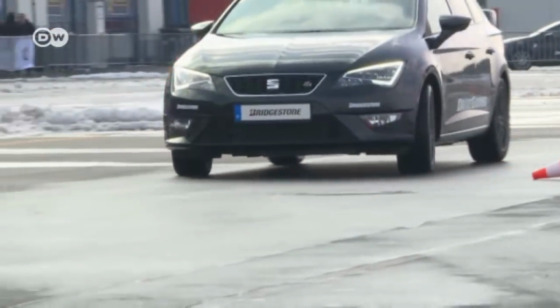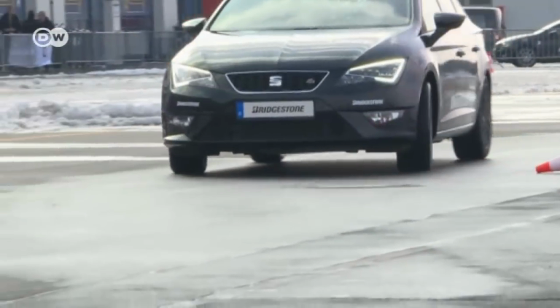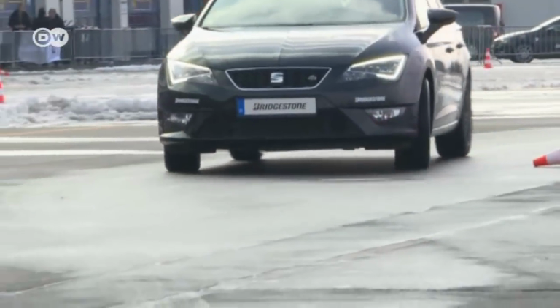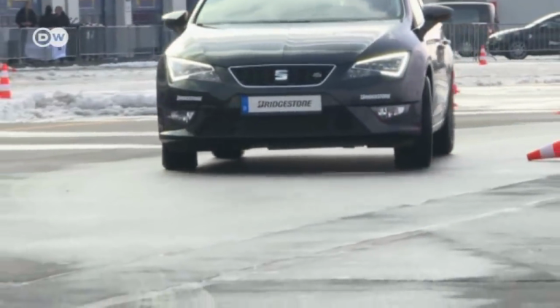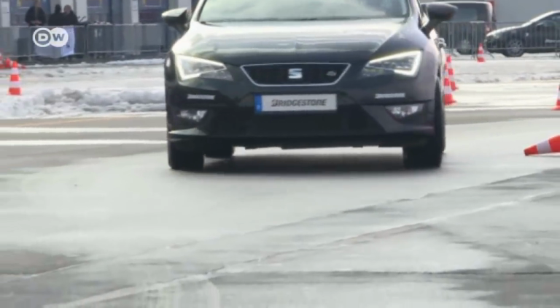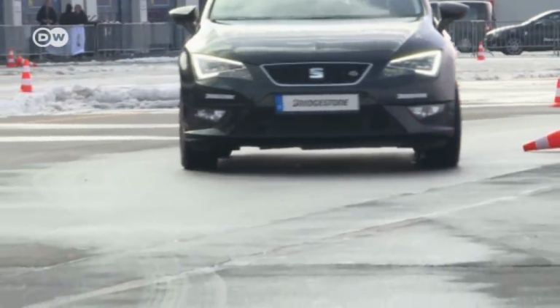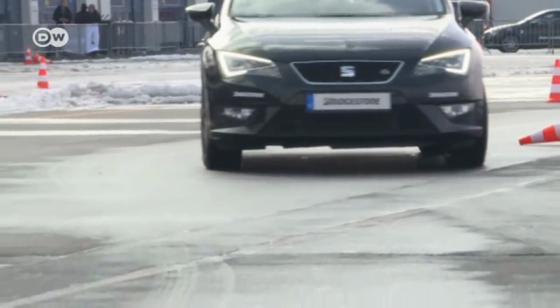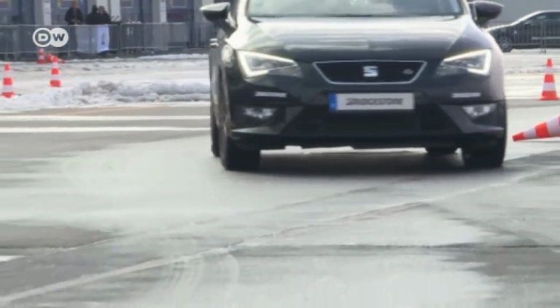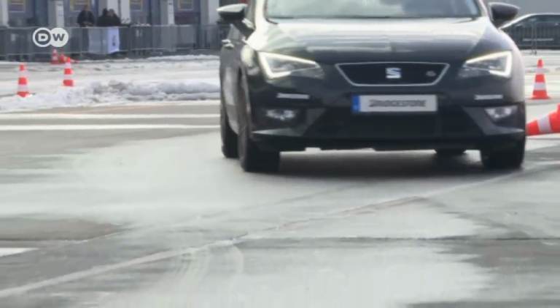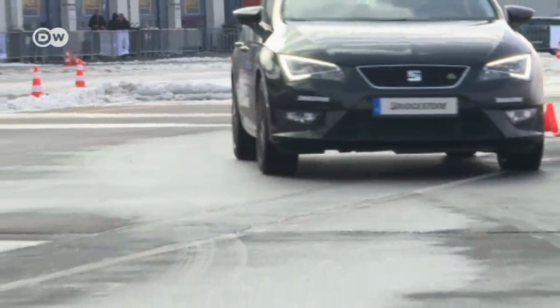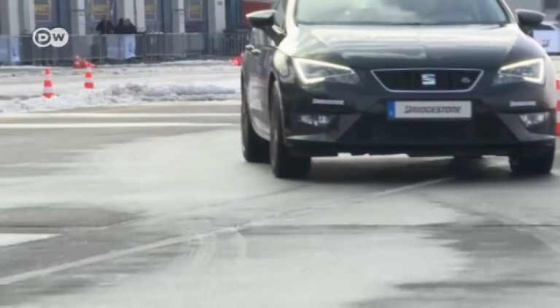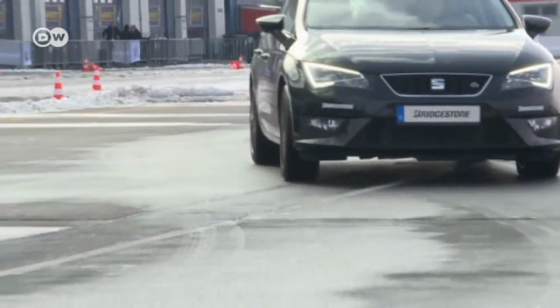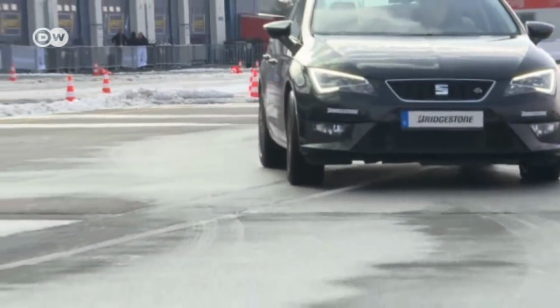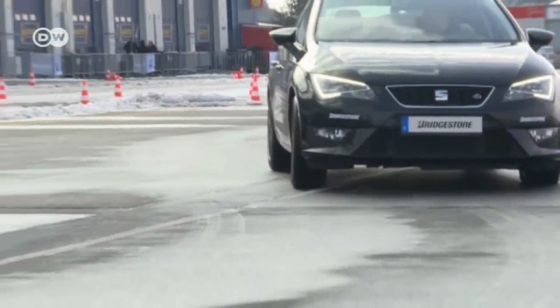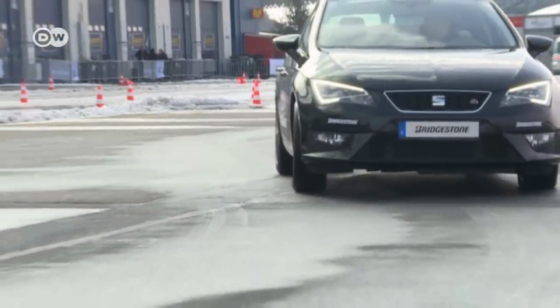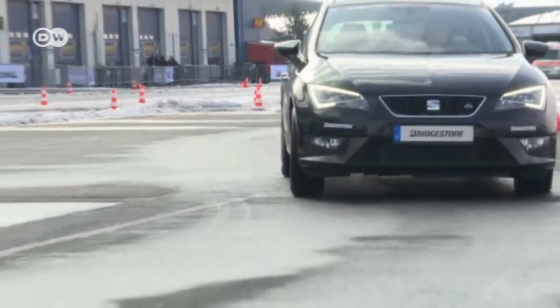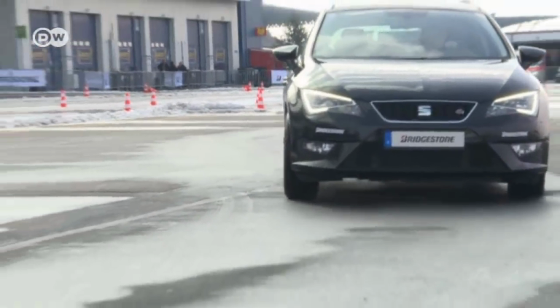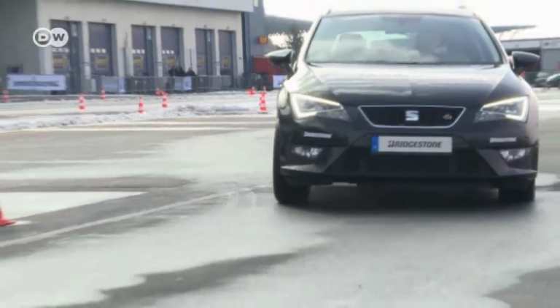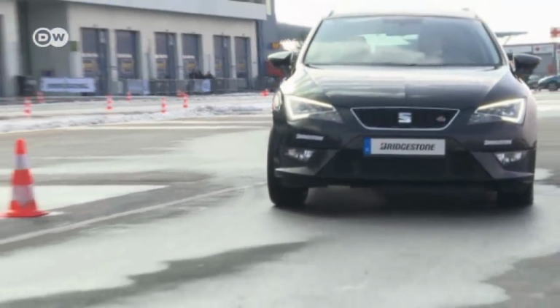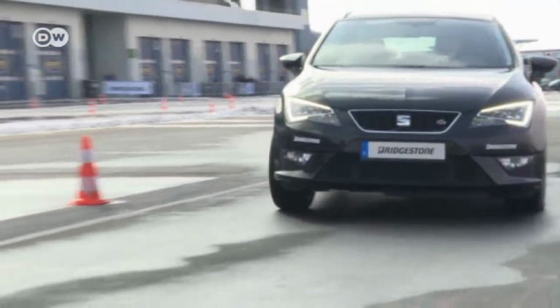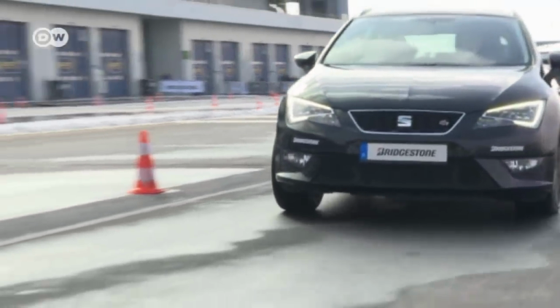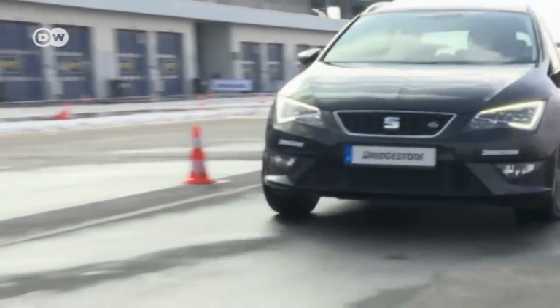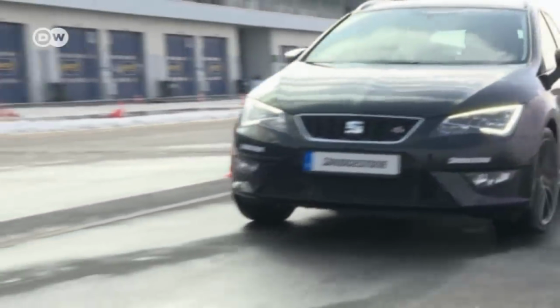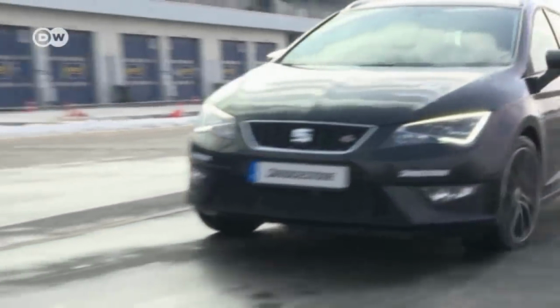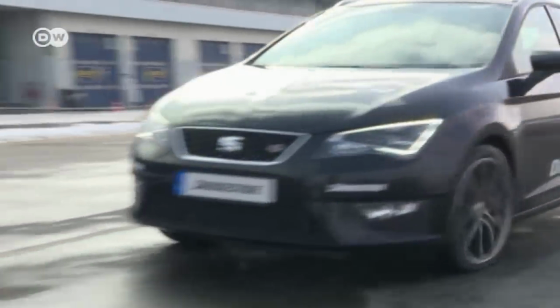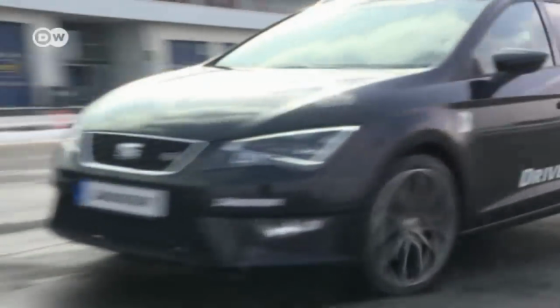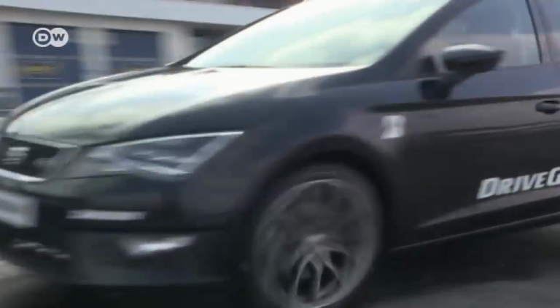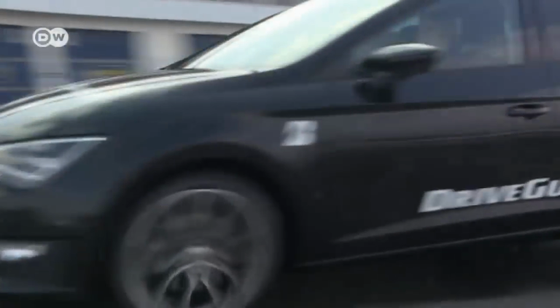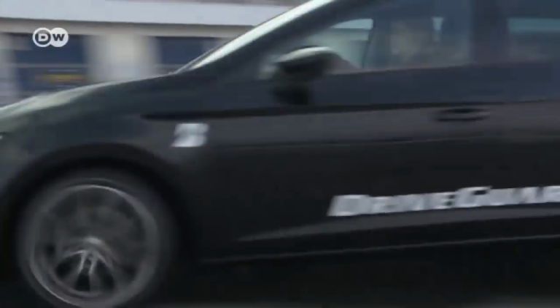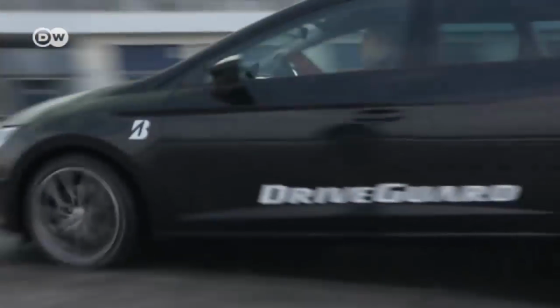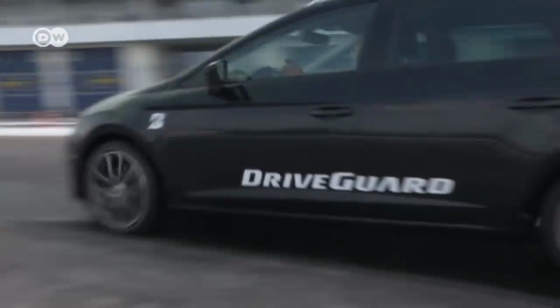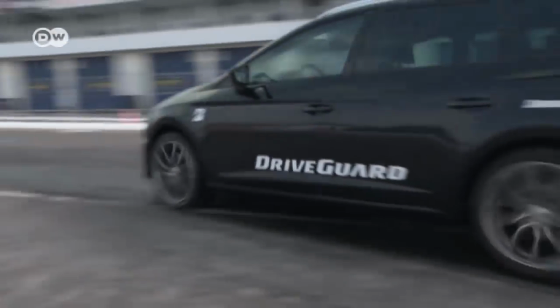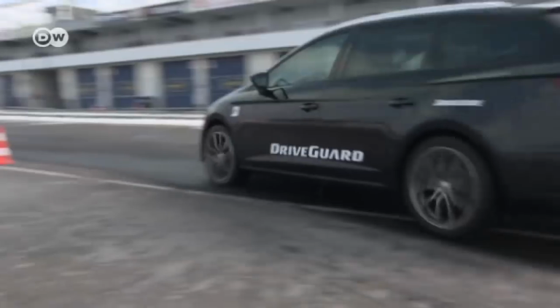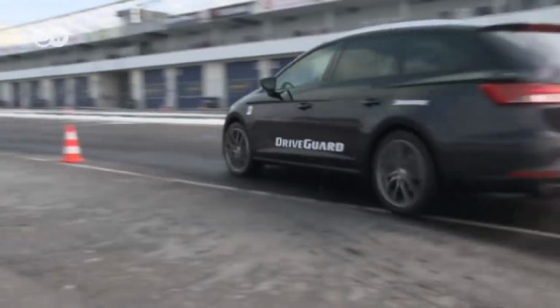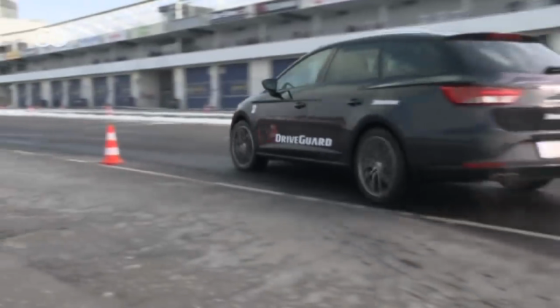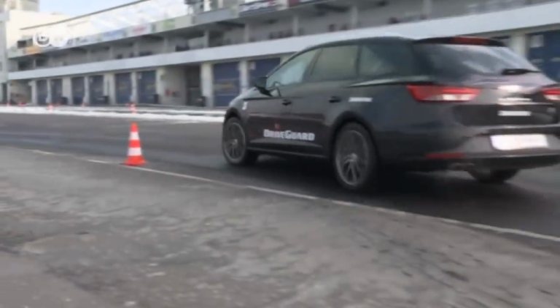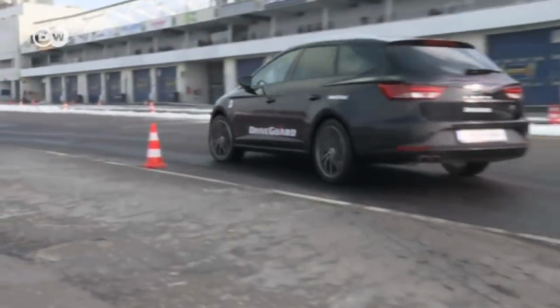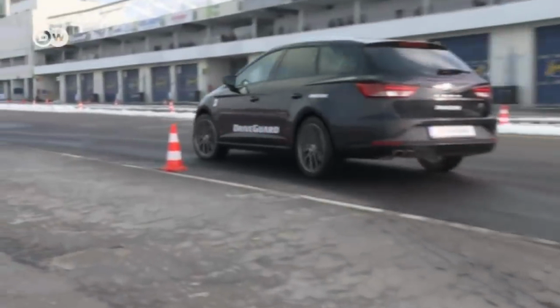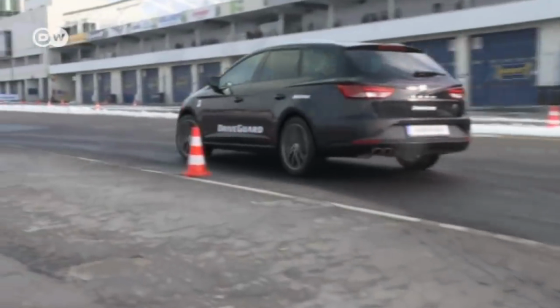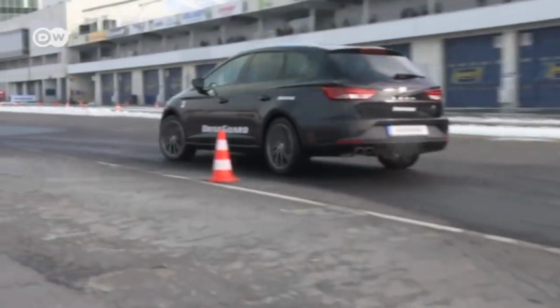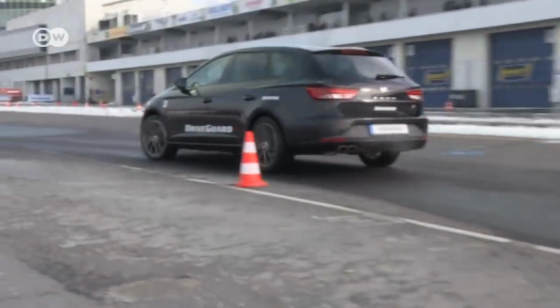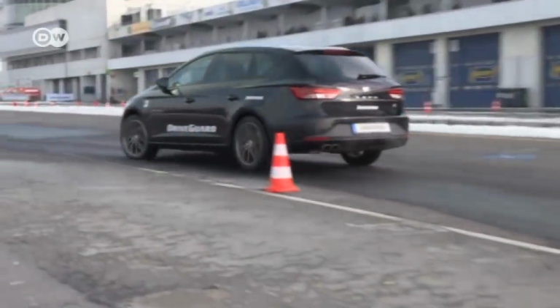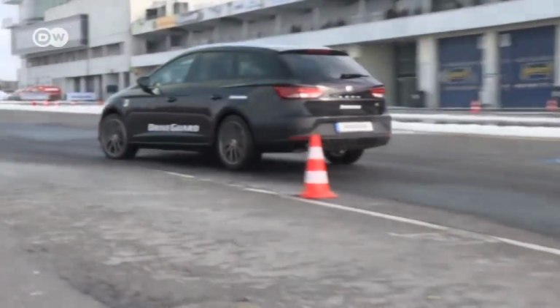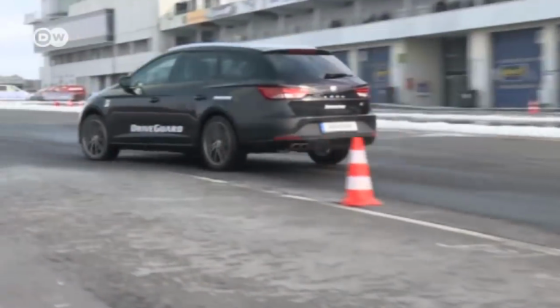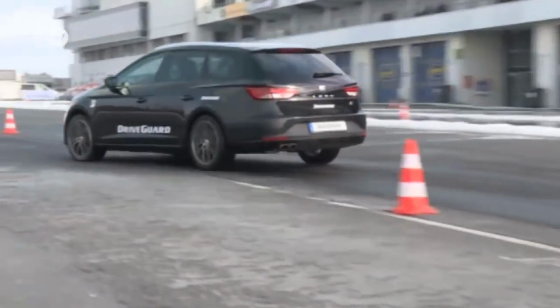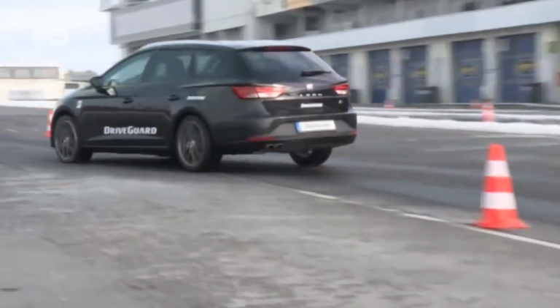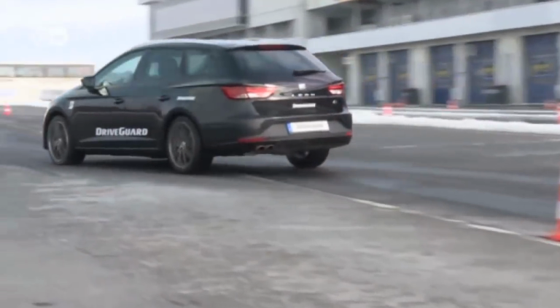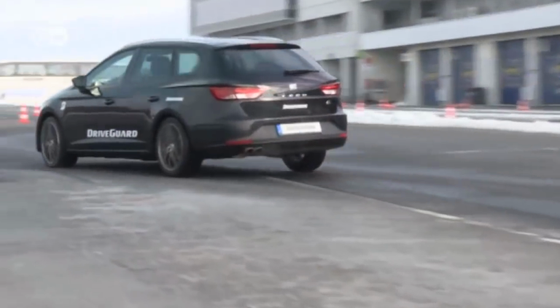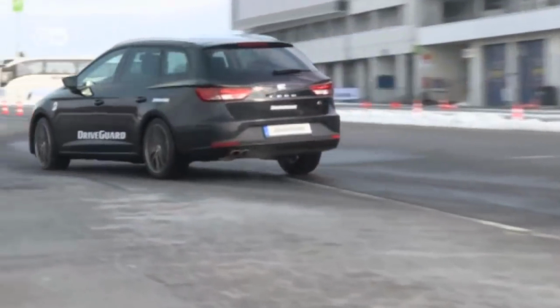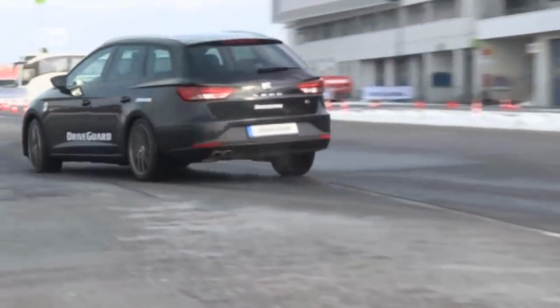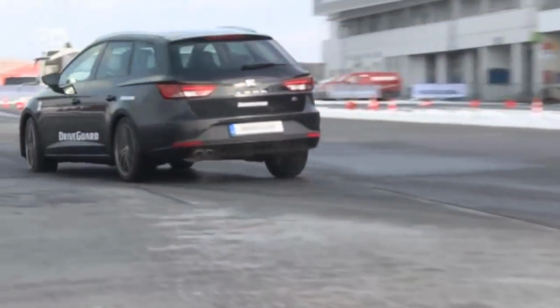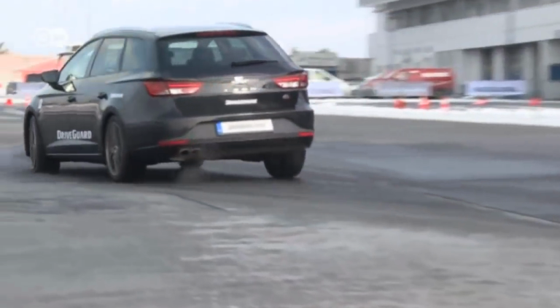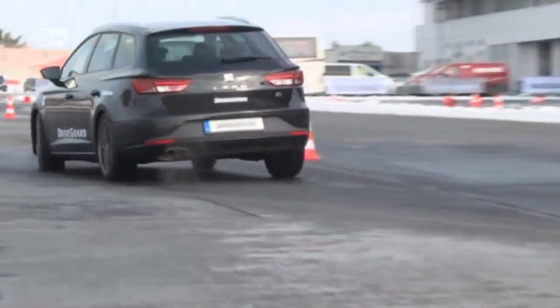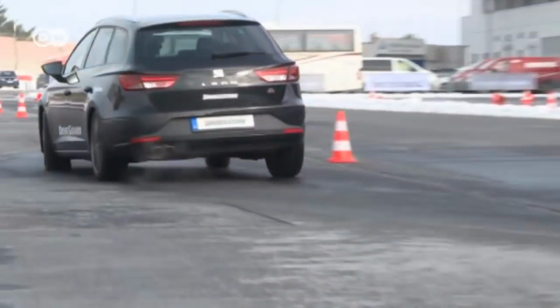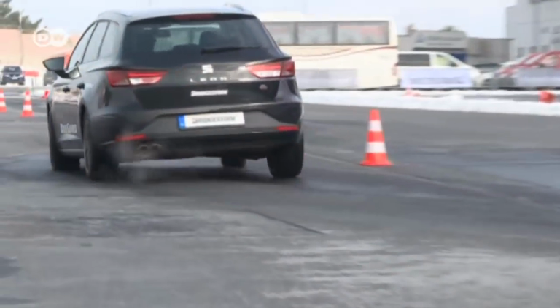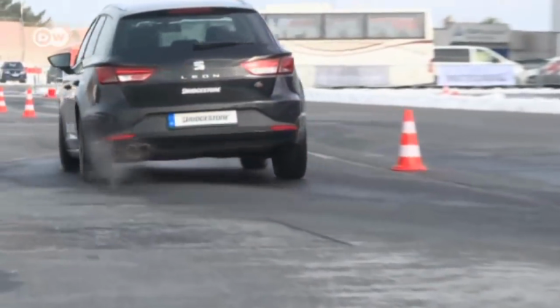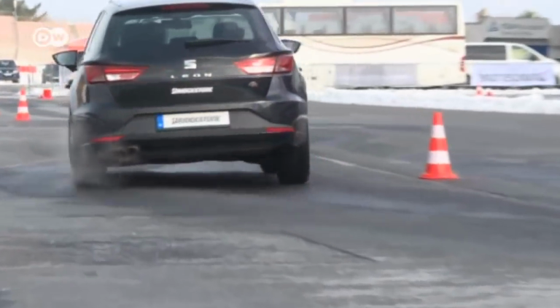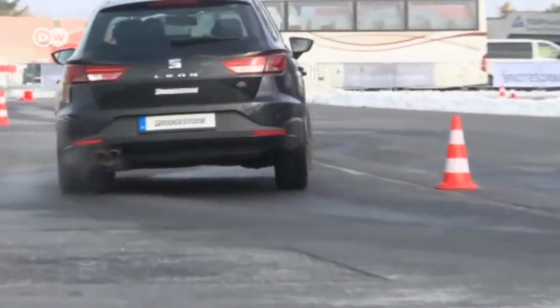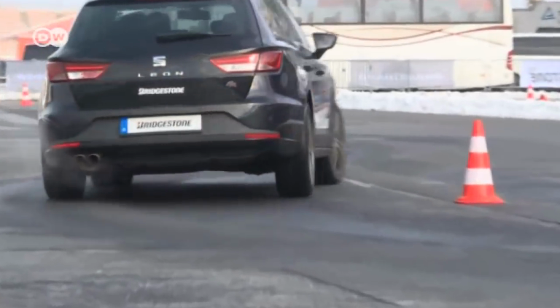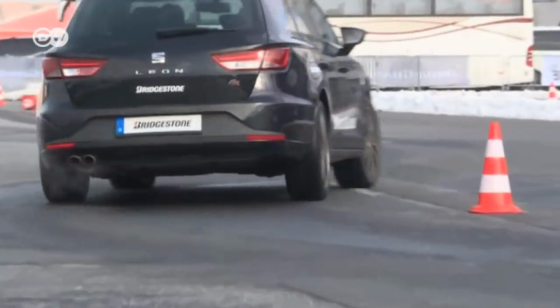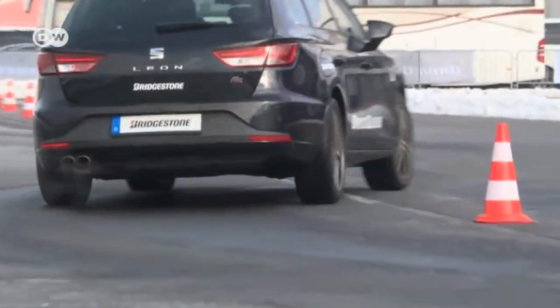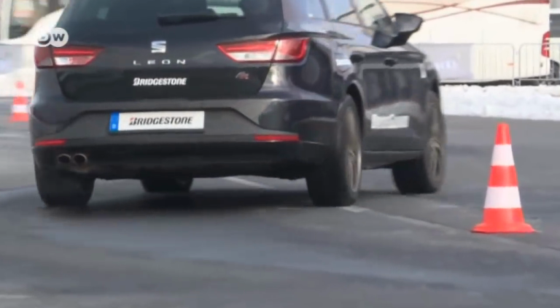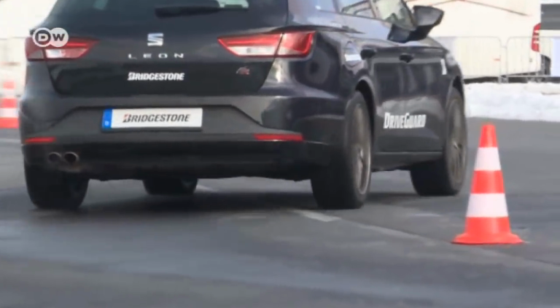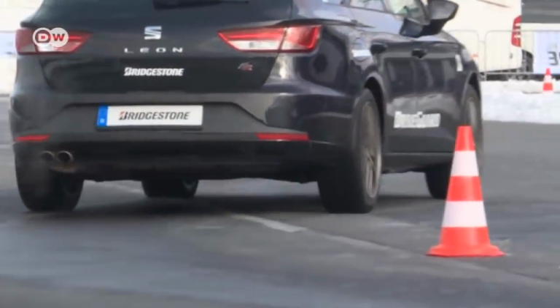No tires are immune from punctures, but at least the run-flat tire can get you to a place where you can fit the new tire safely.